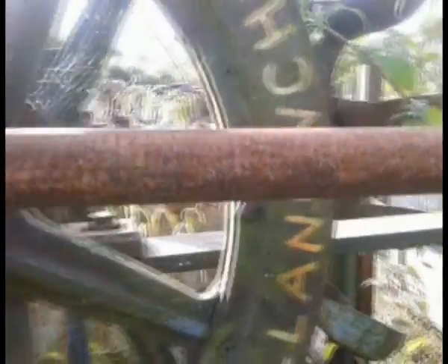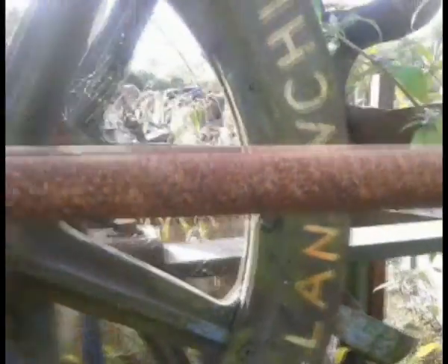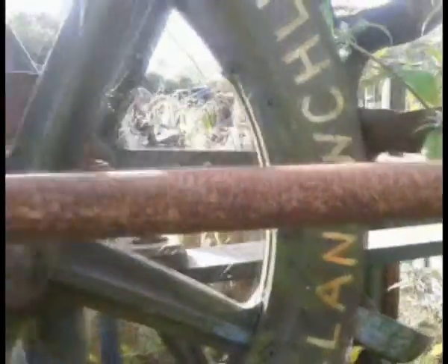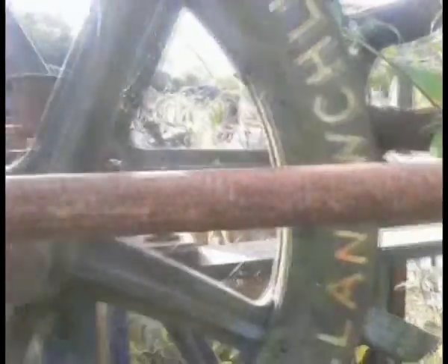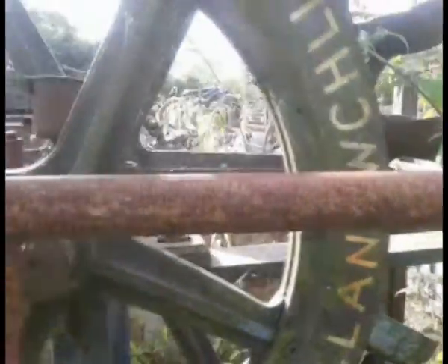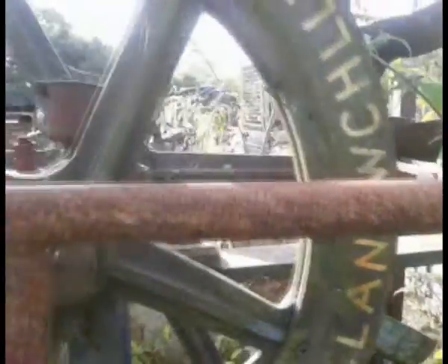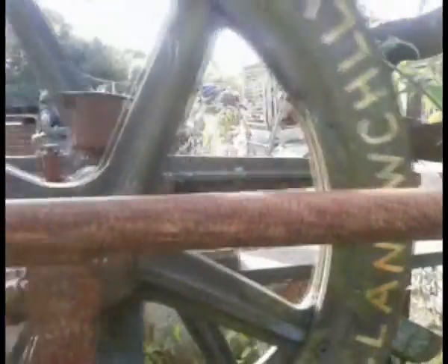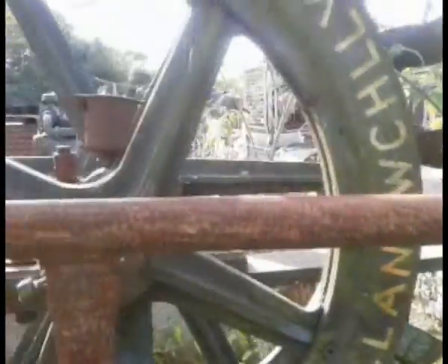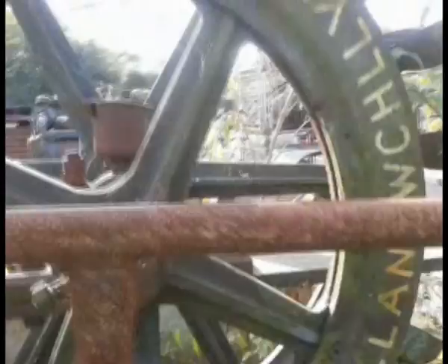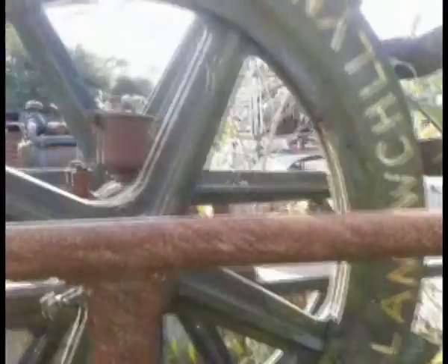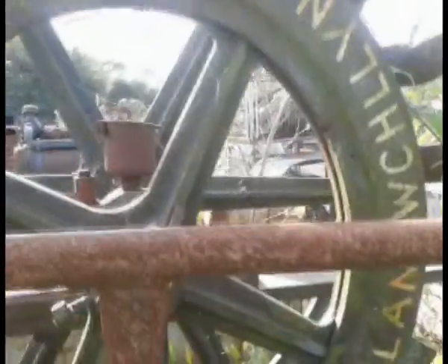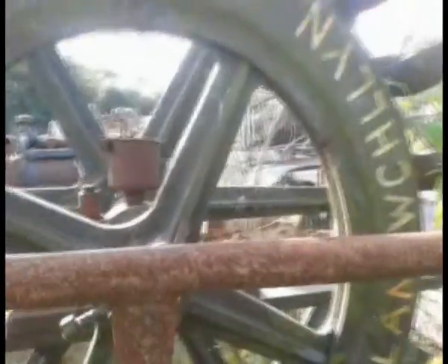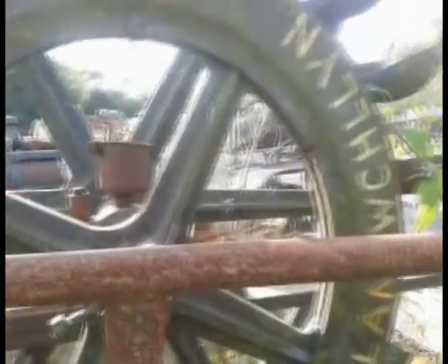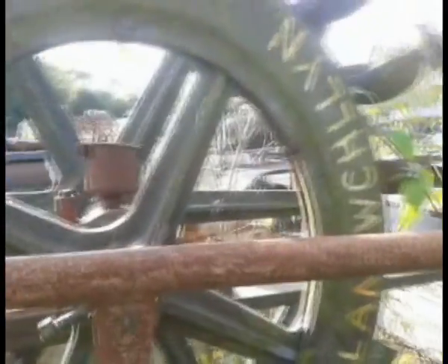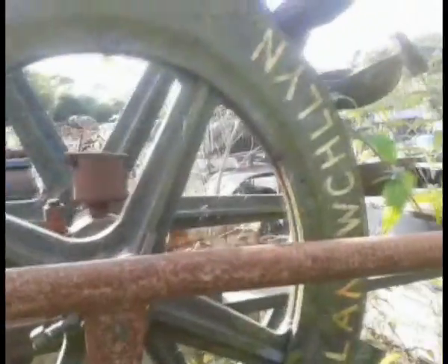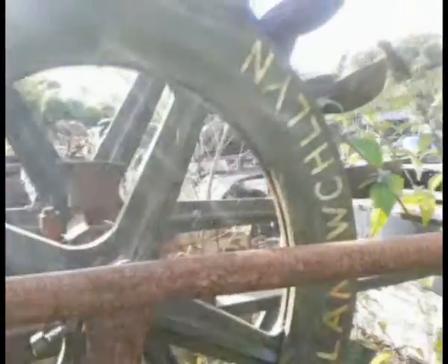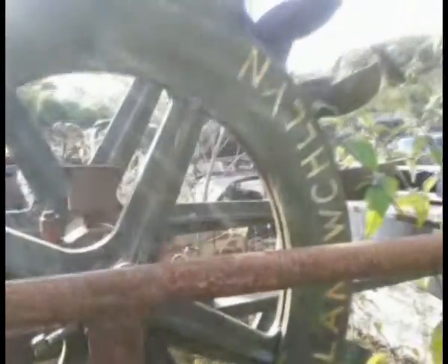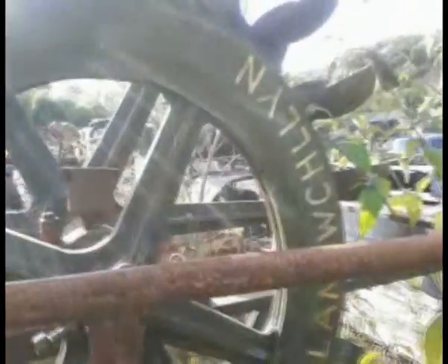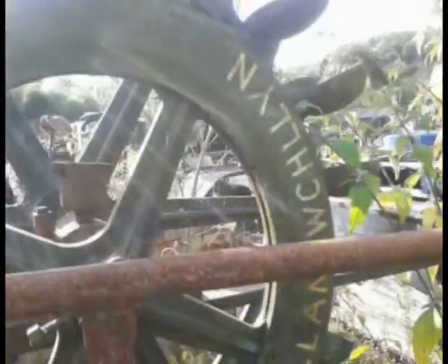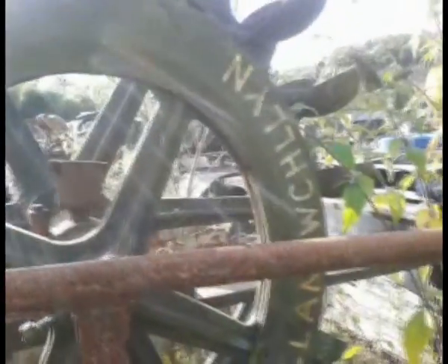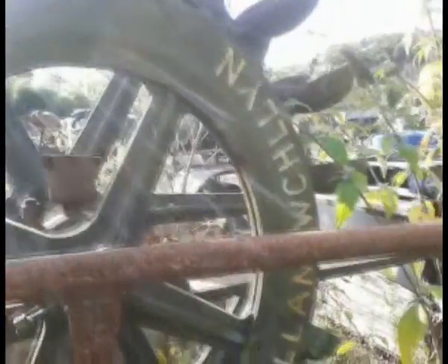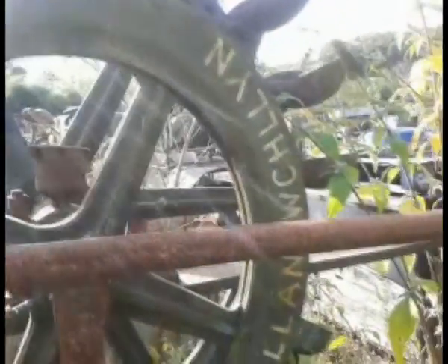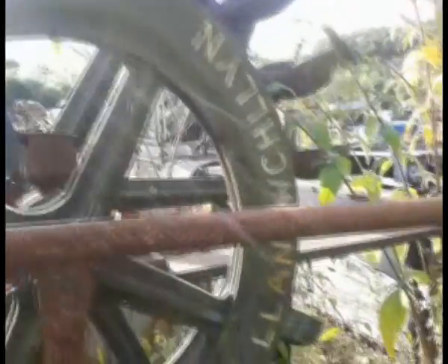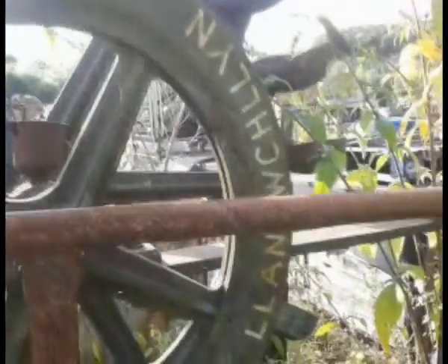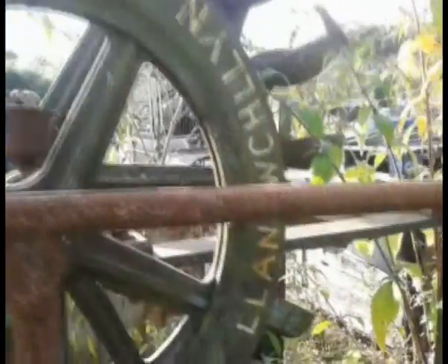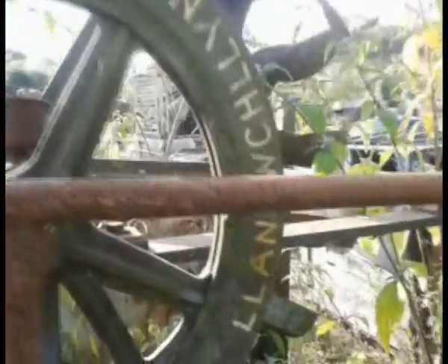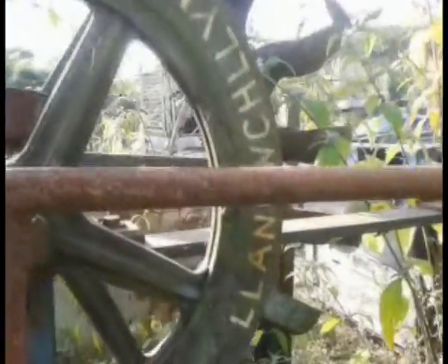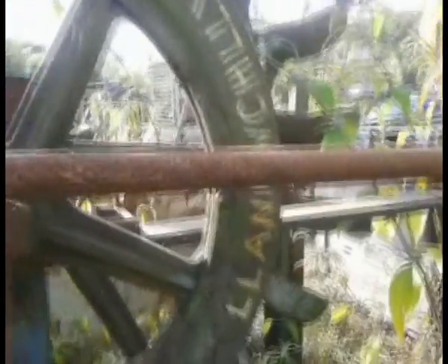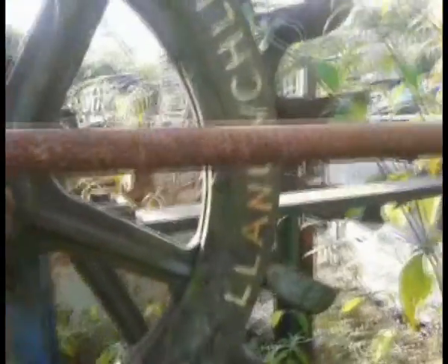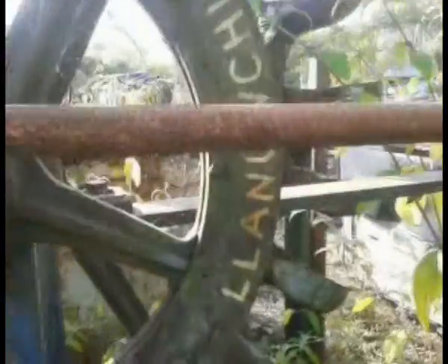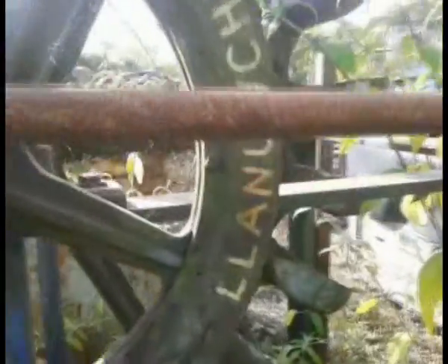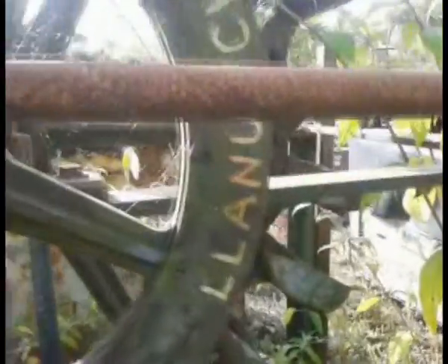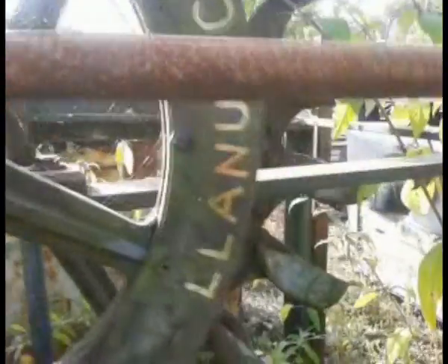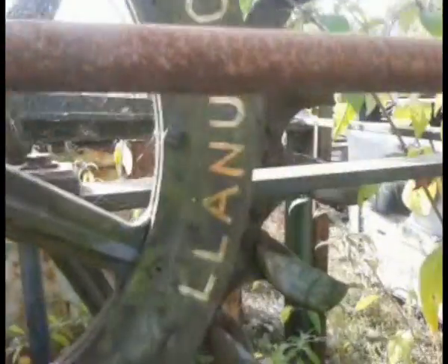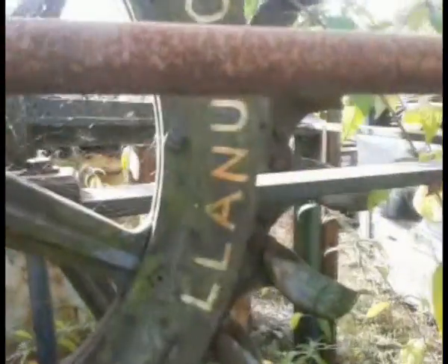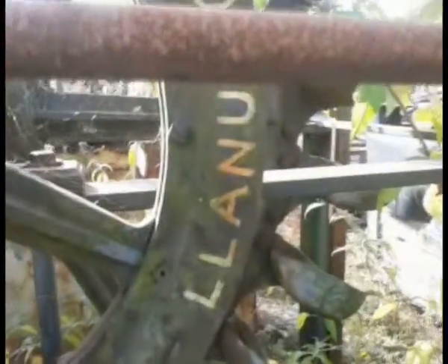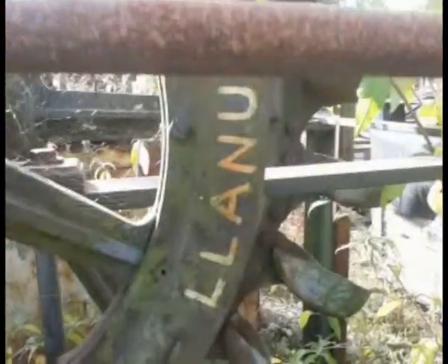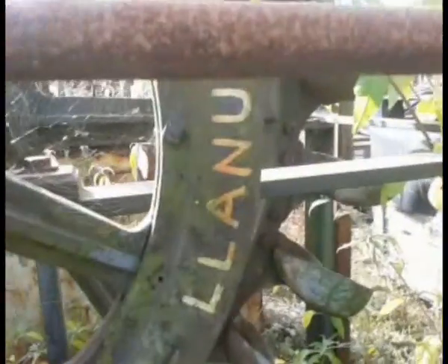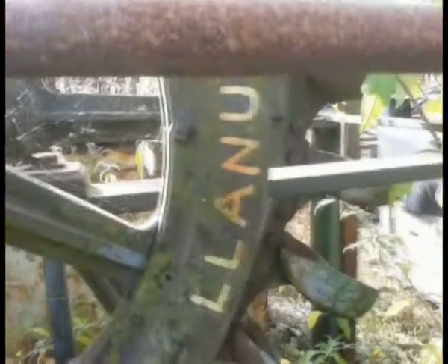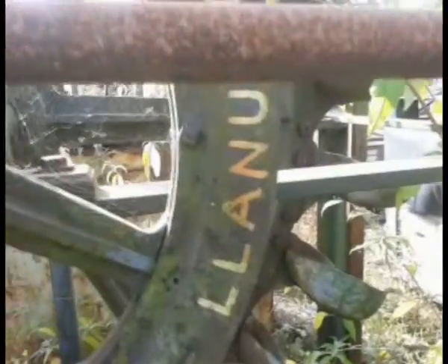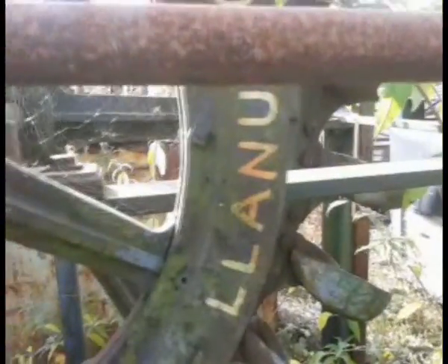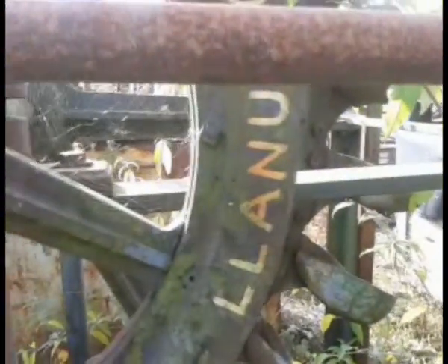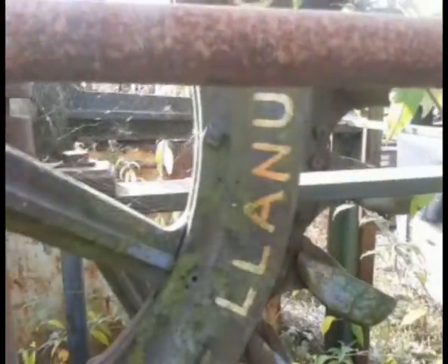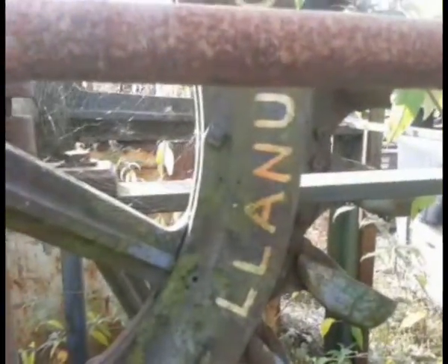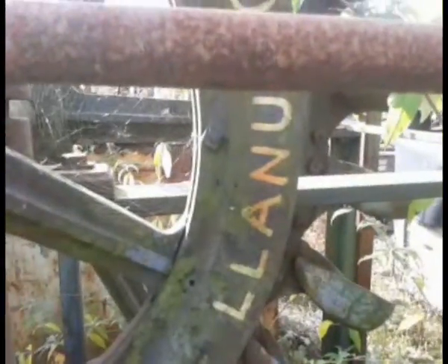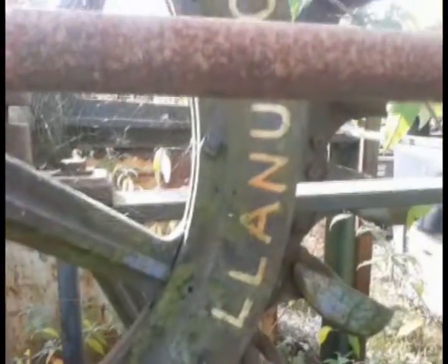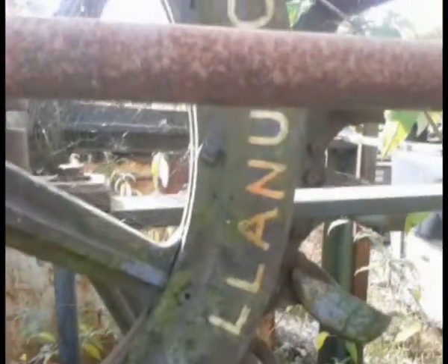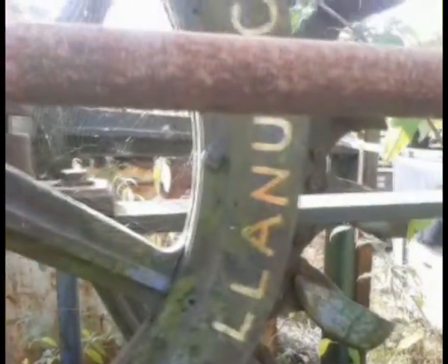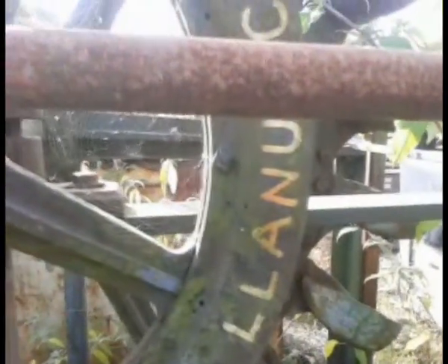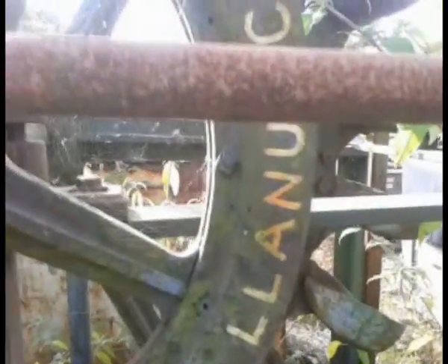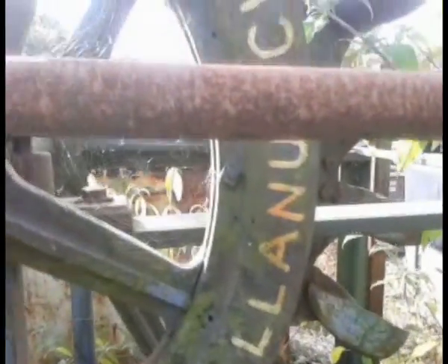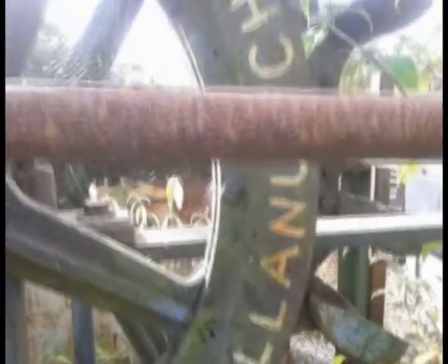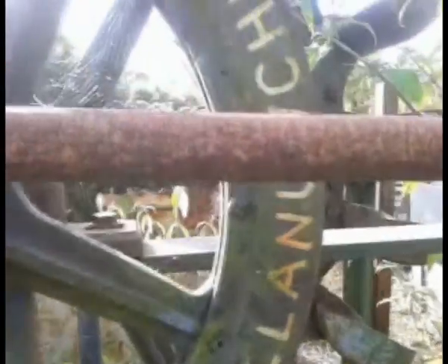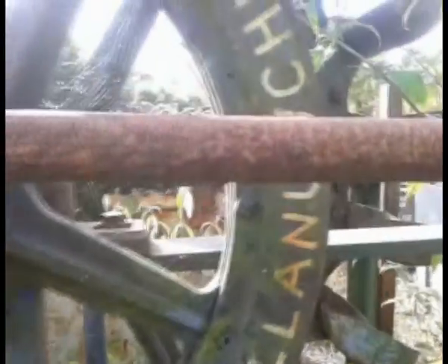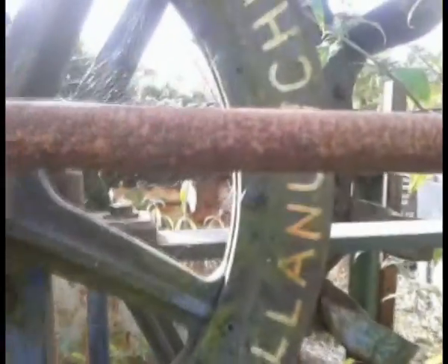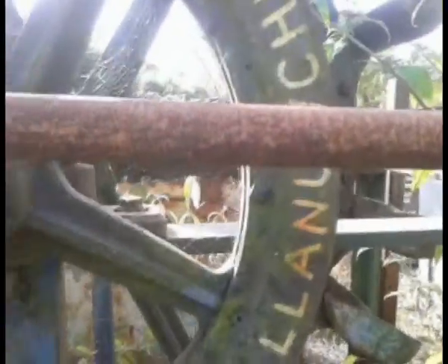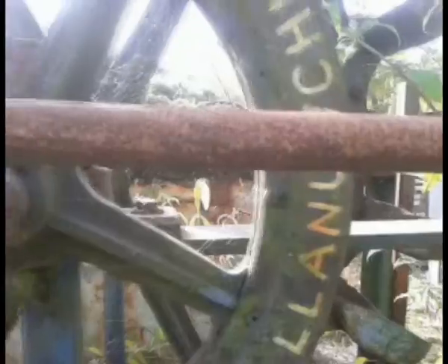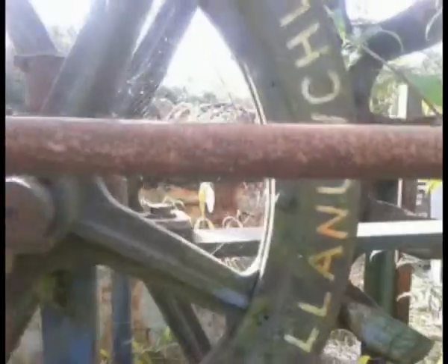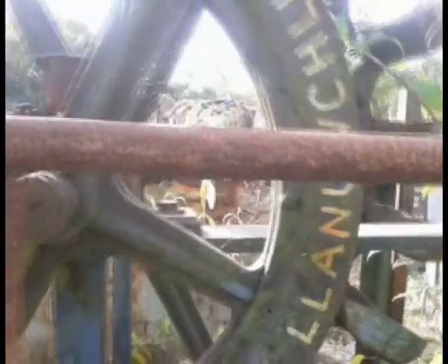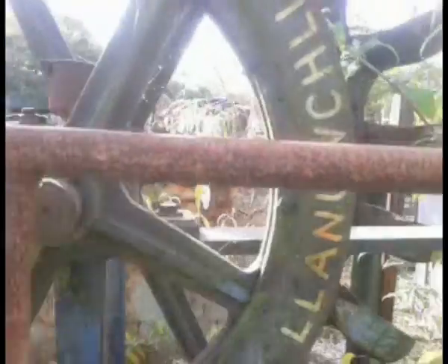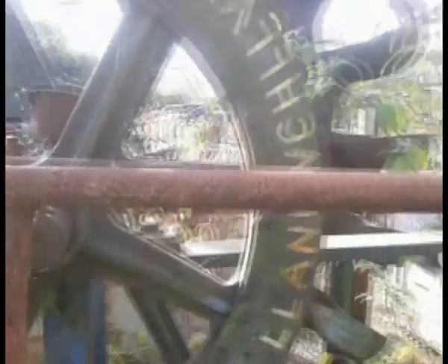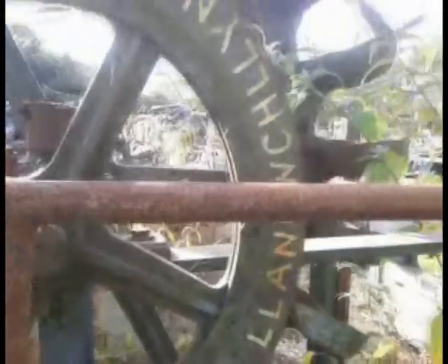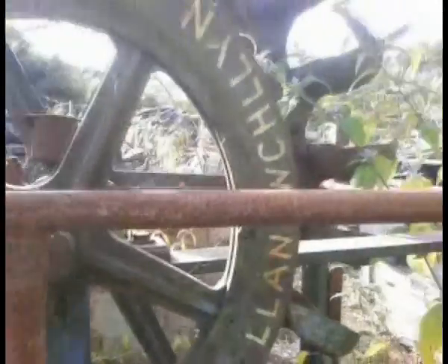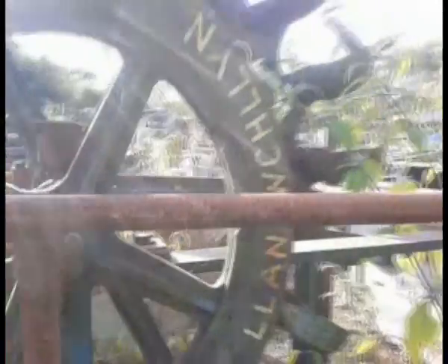Oh, there's a cracking Welsh word to get your teeth around — Llaniochlin. Lovely.